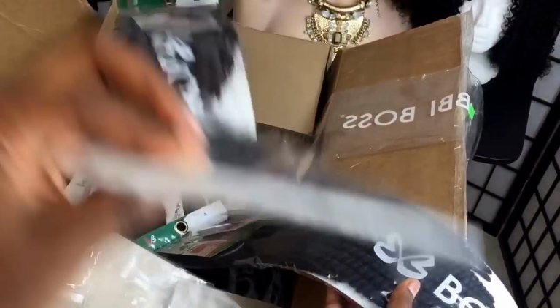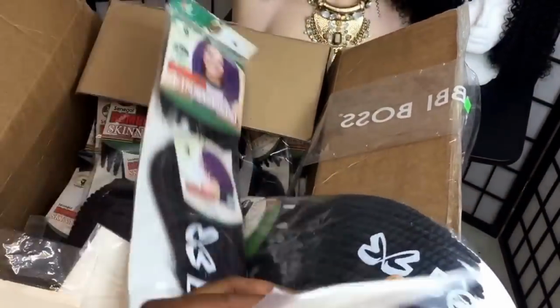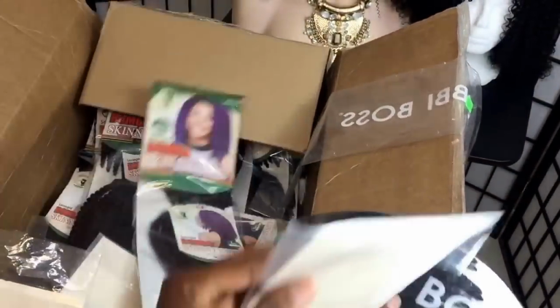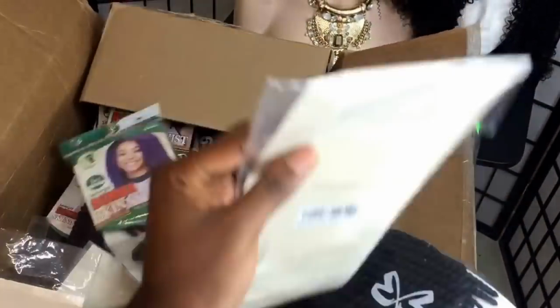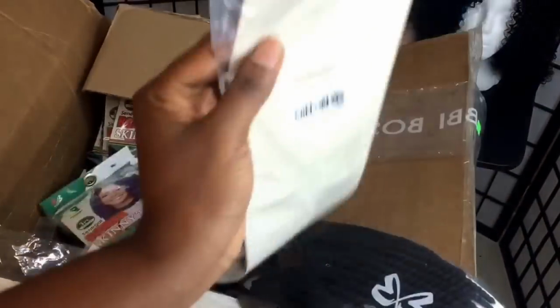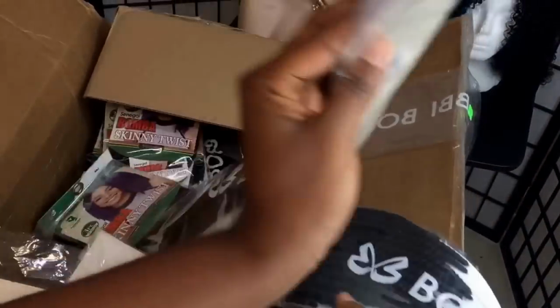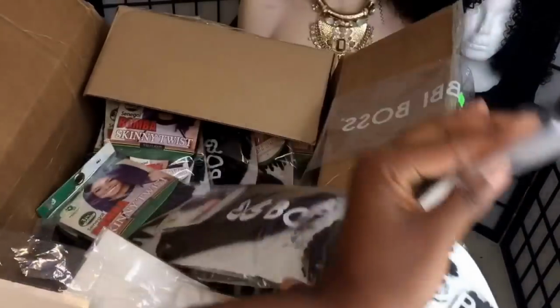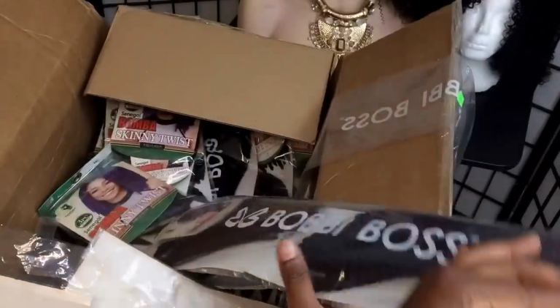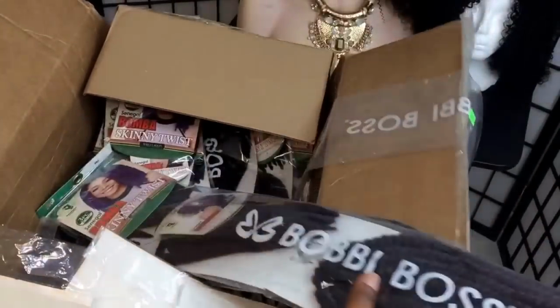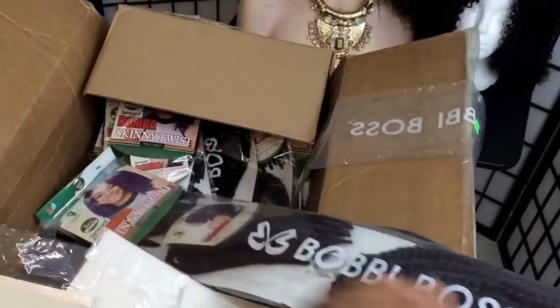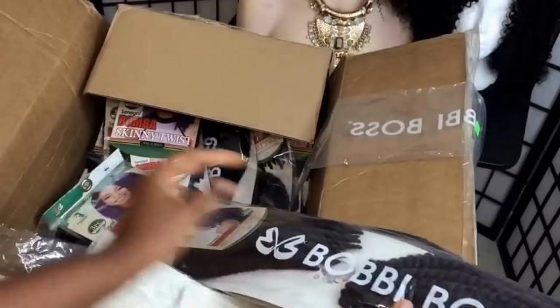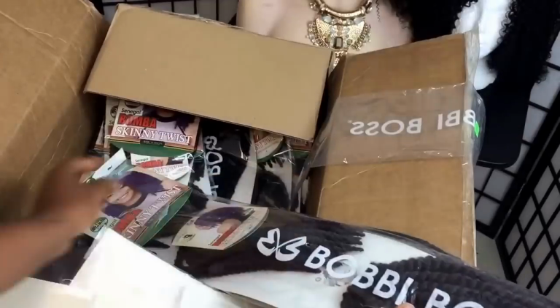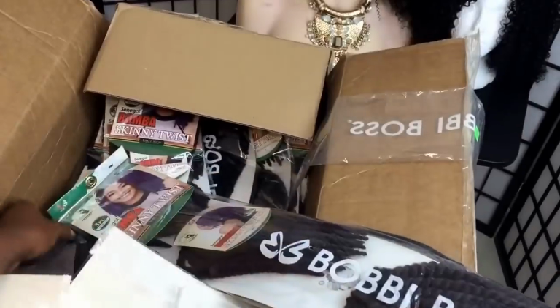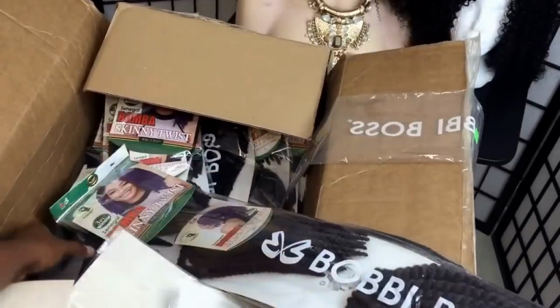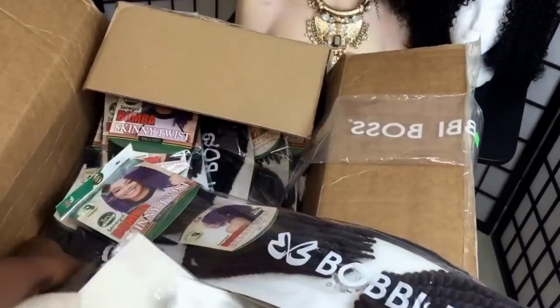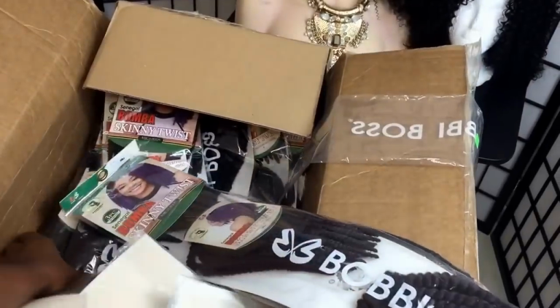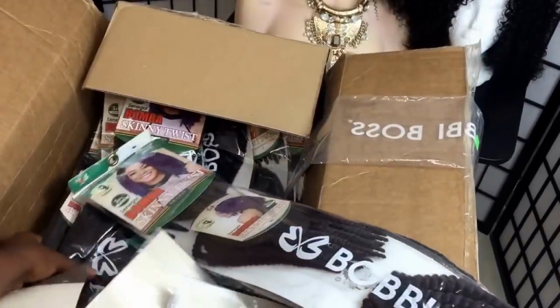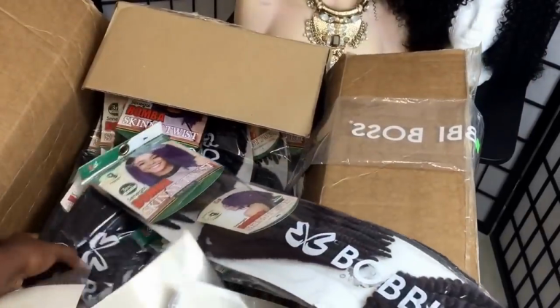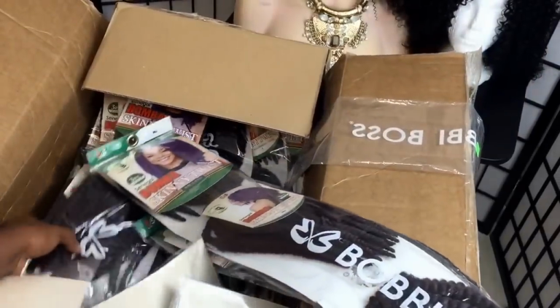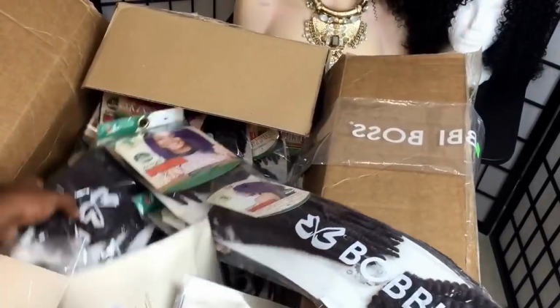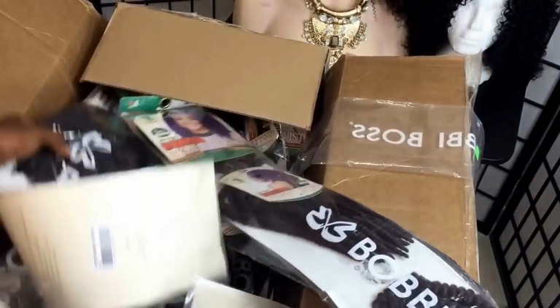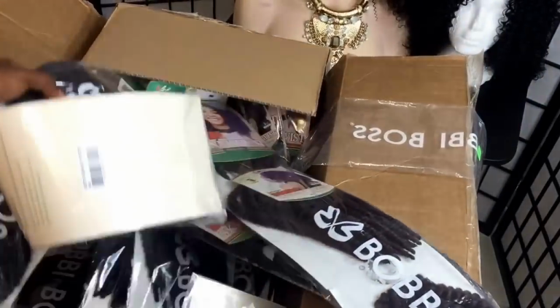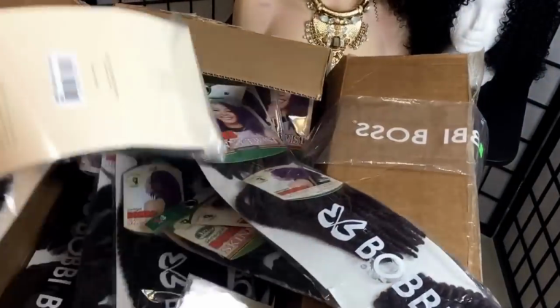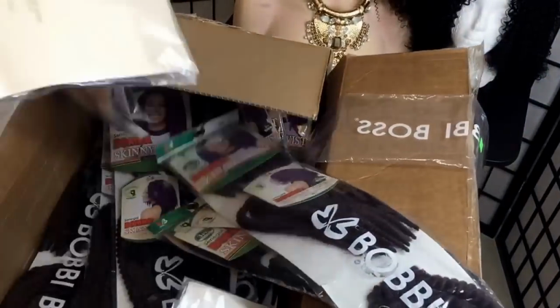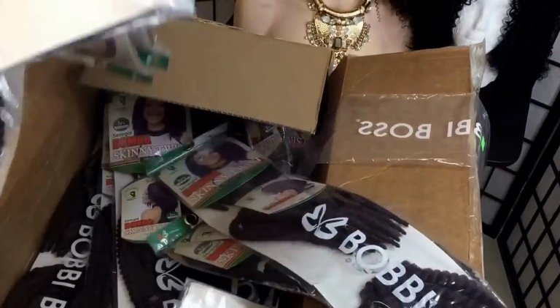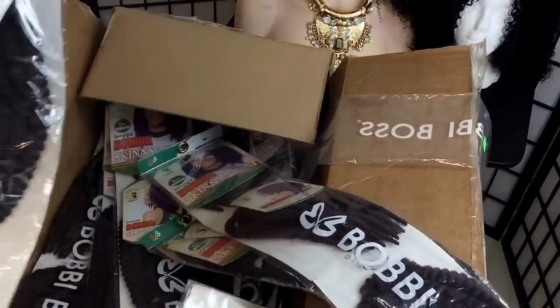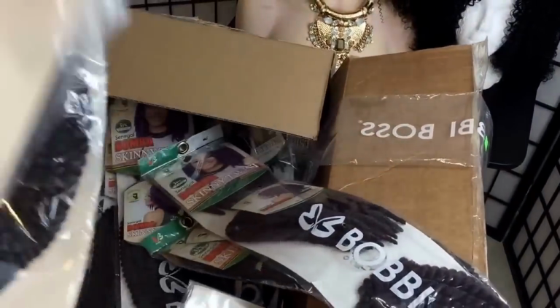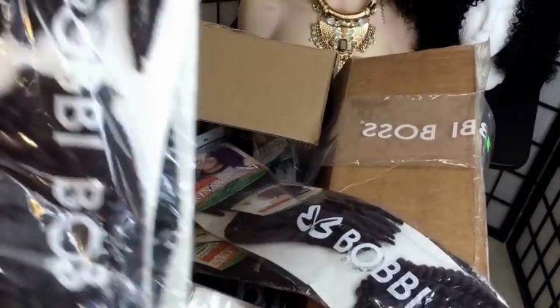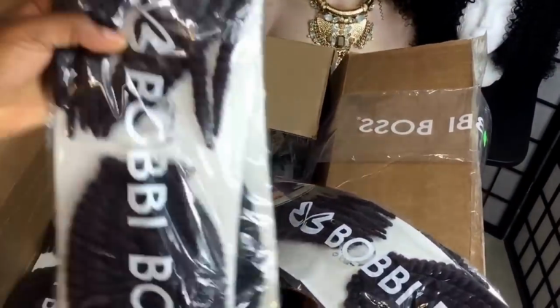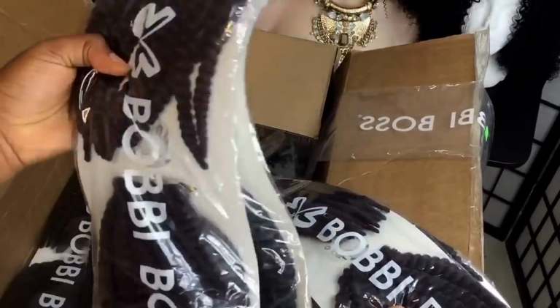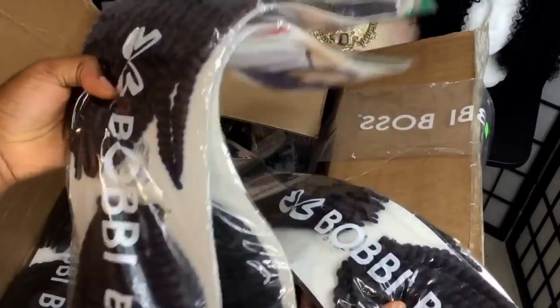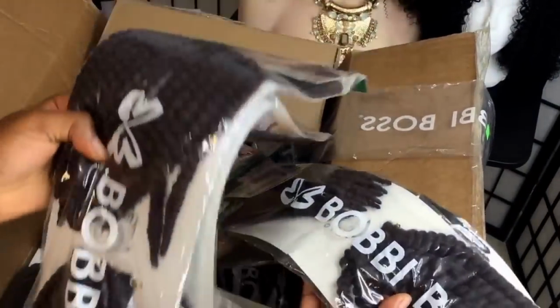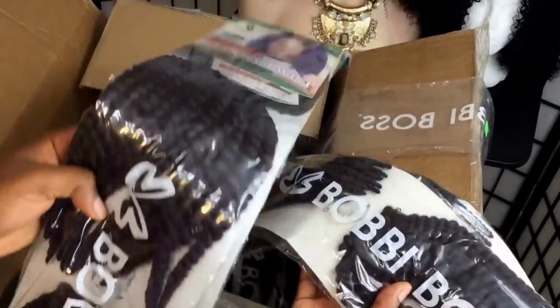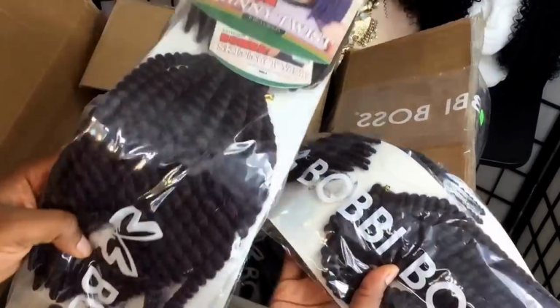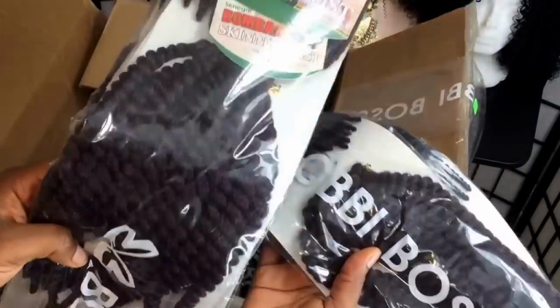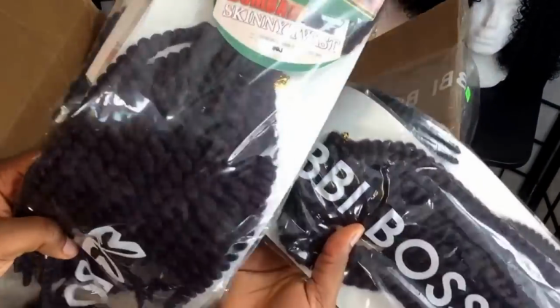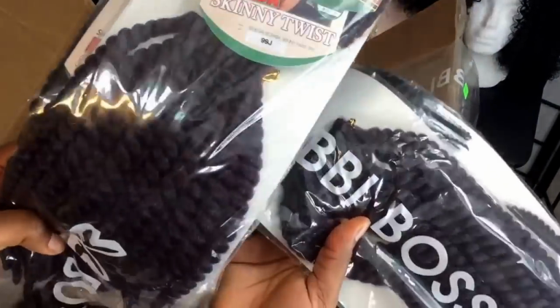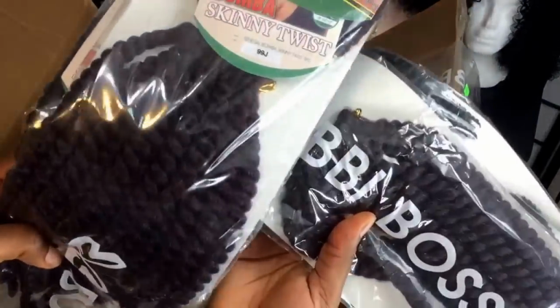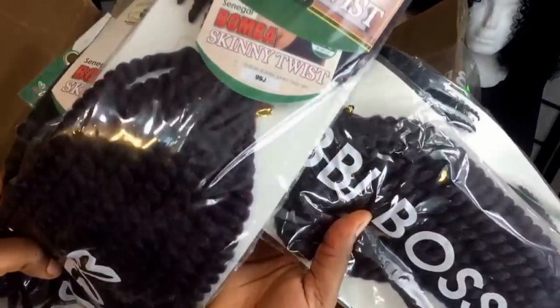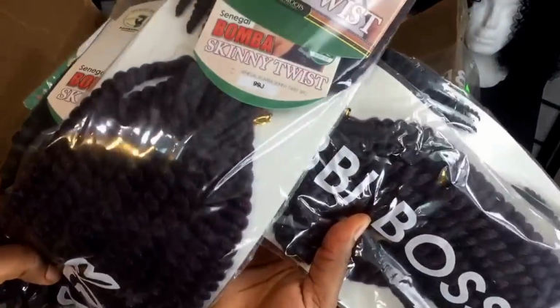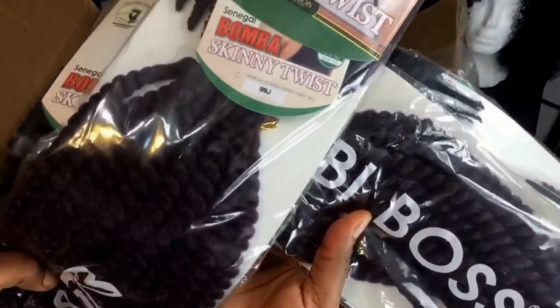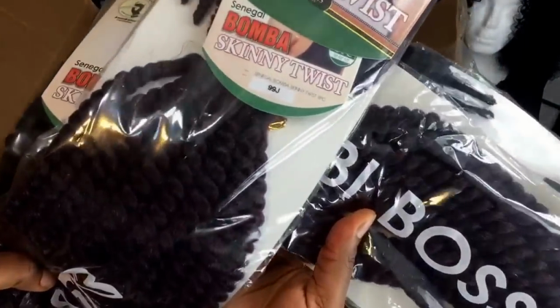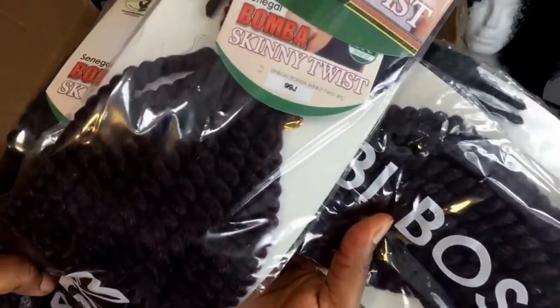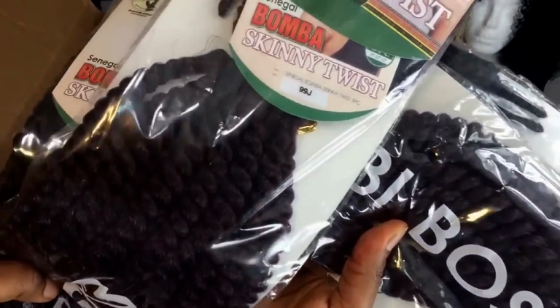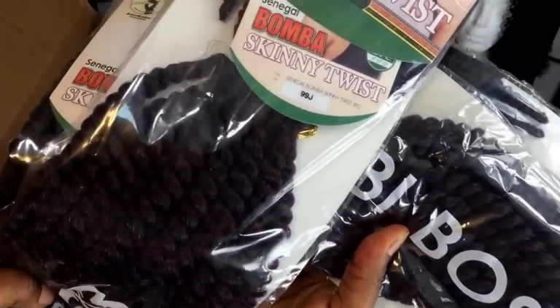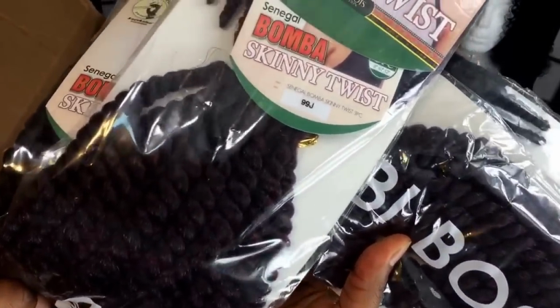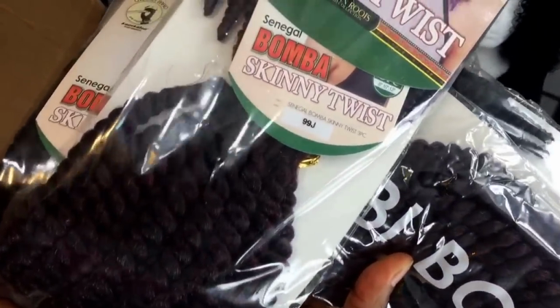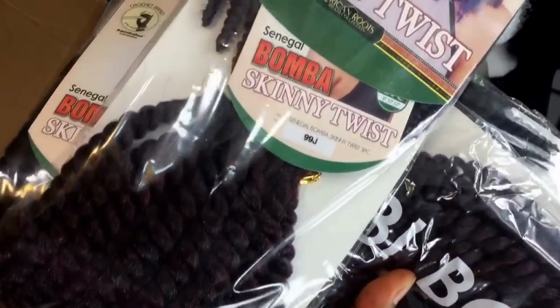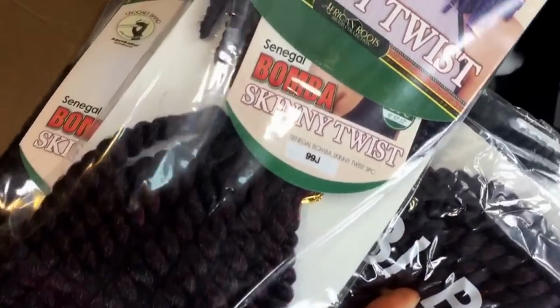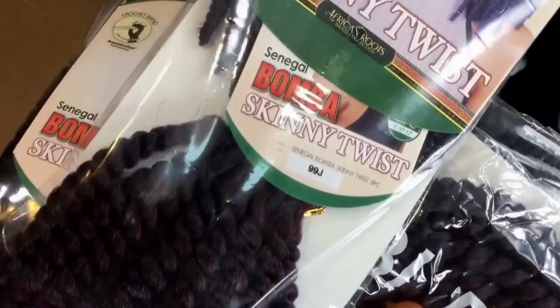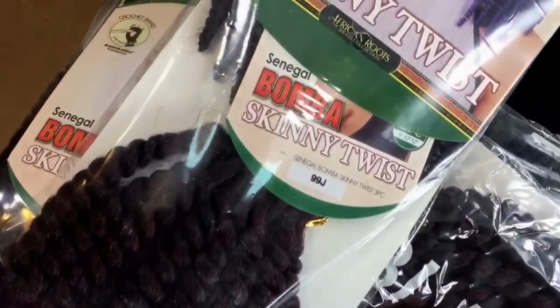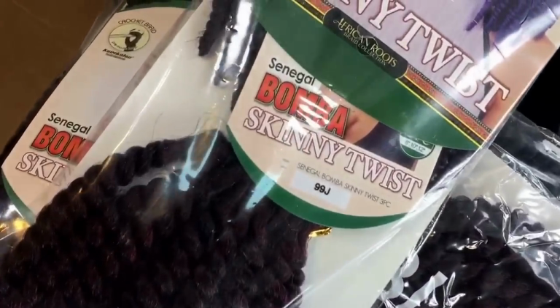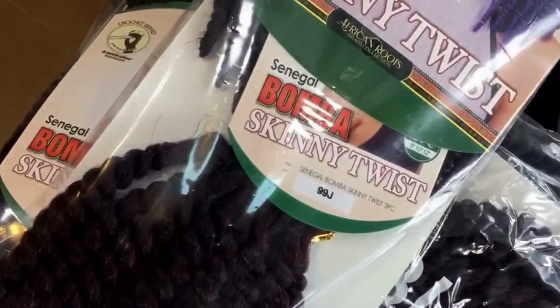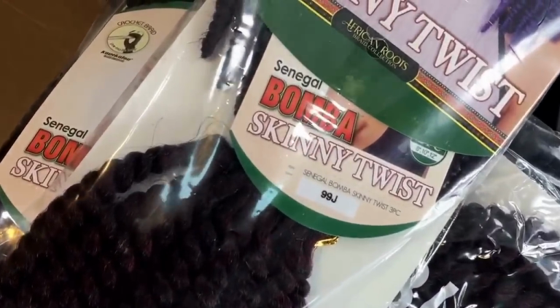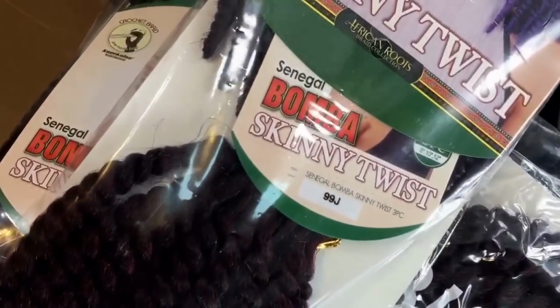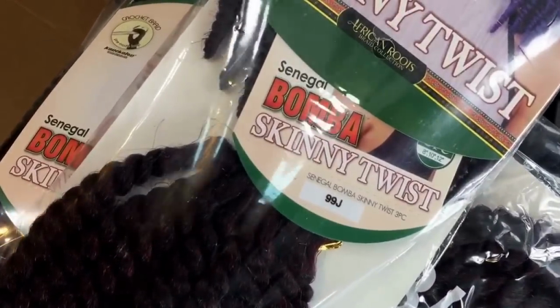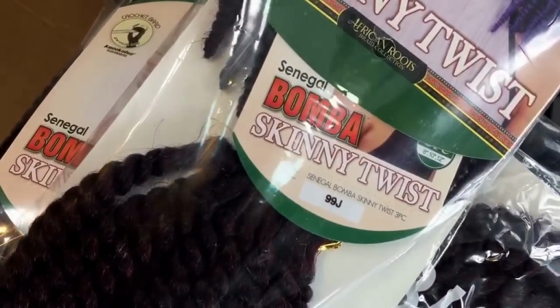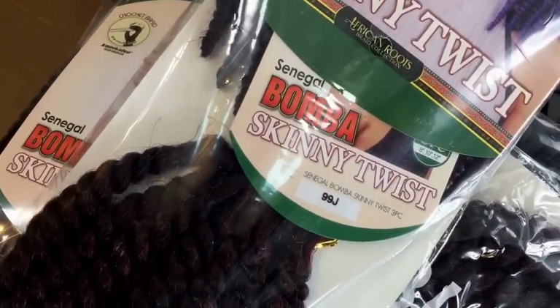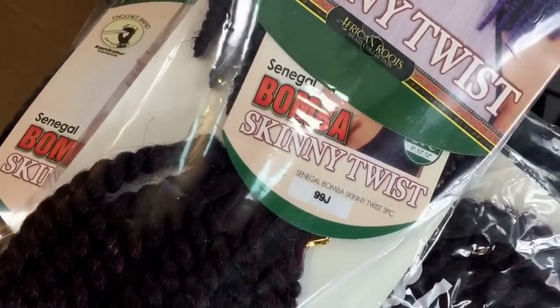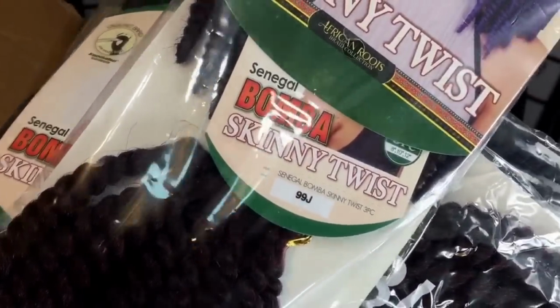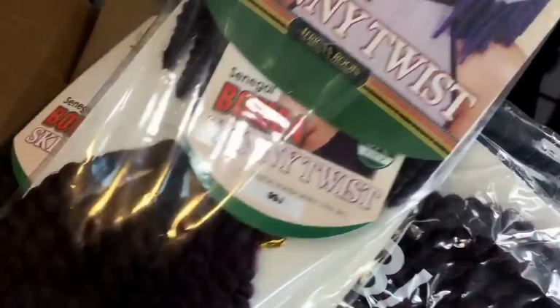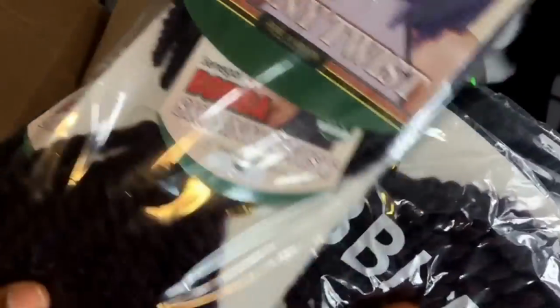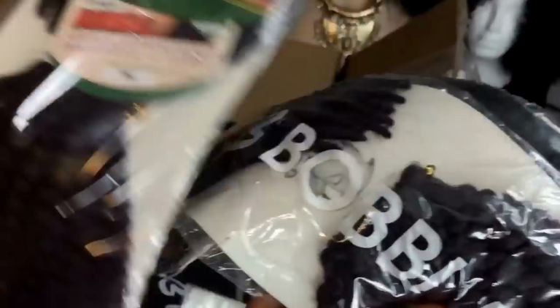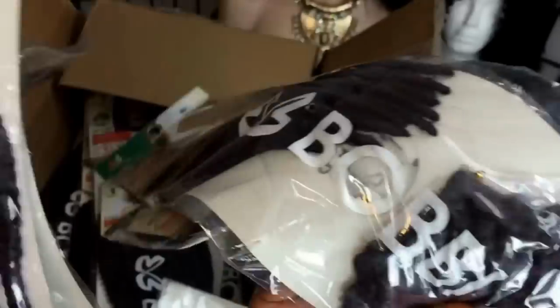I'm sure I'll have a giveaway here on YouTube too. Let's see — oh, they even sent colors up to 99J.